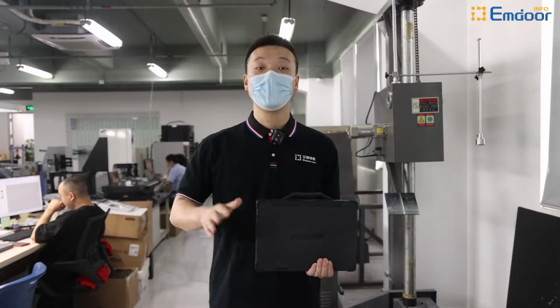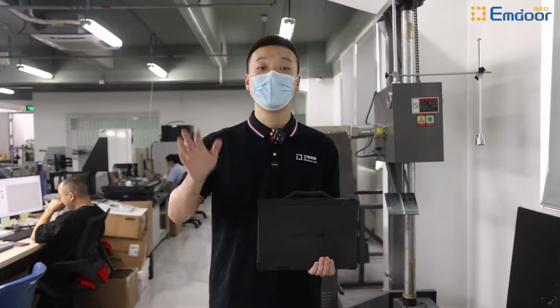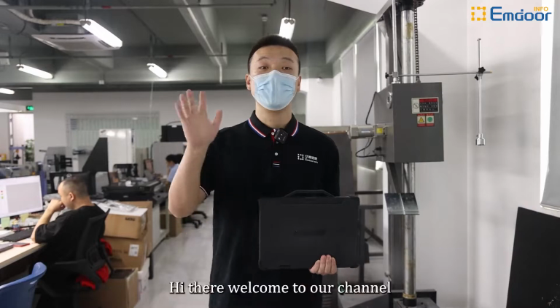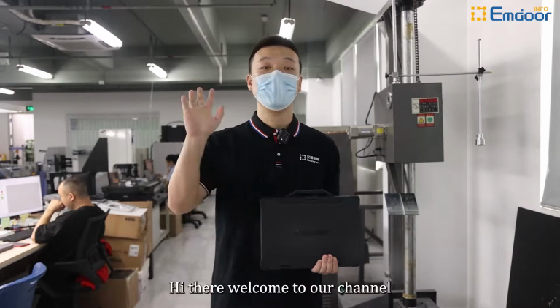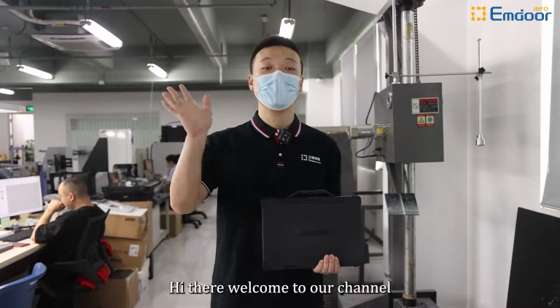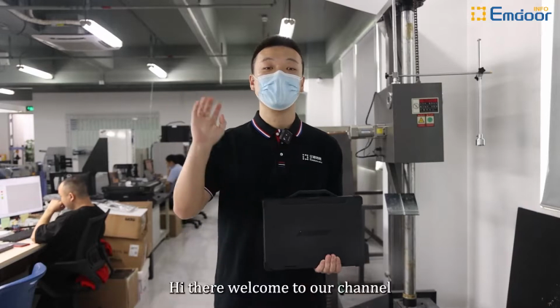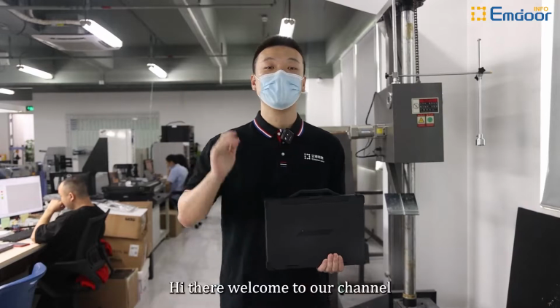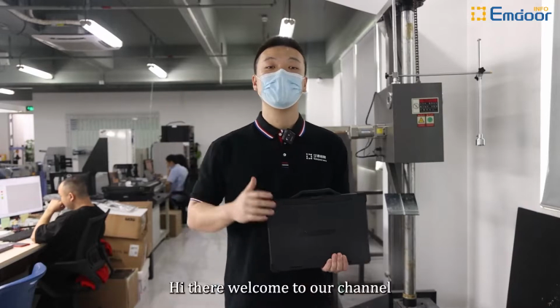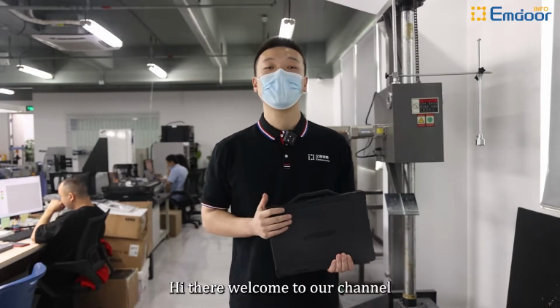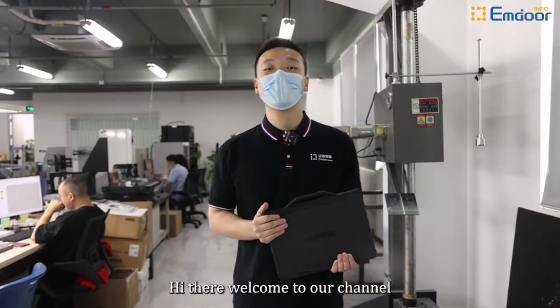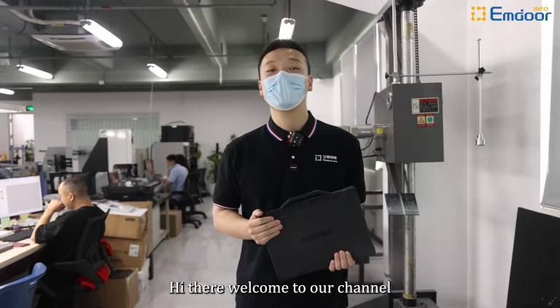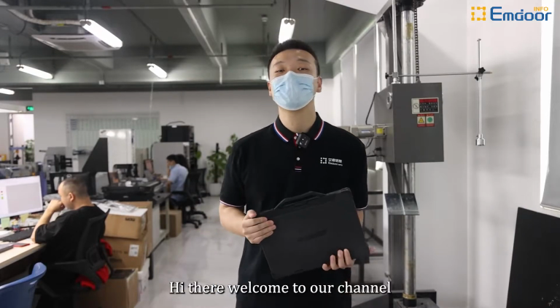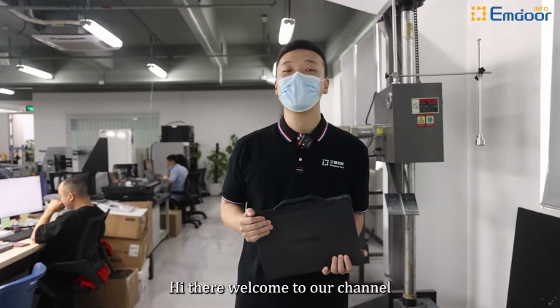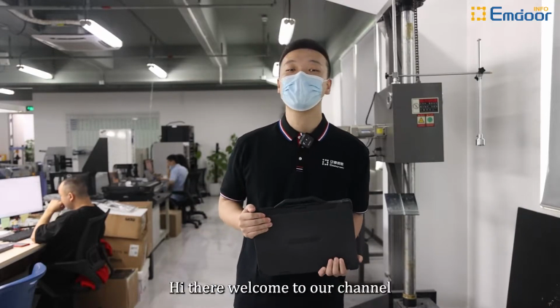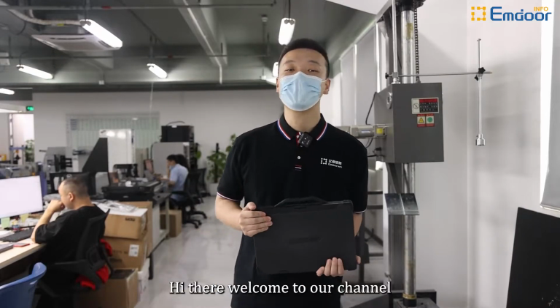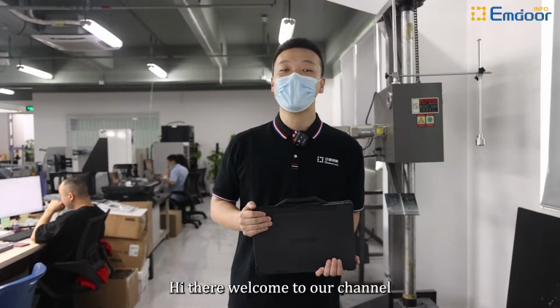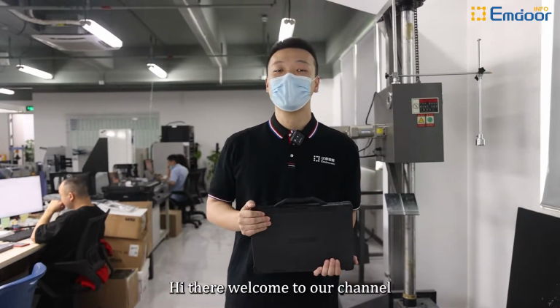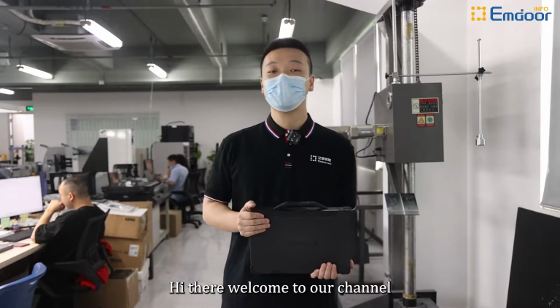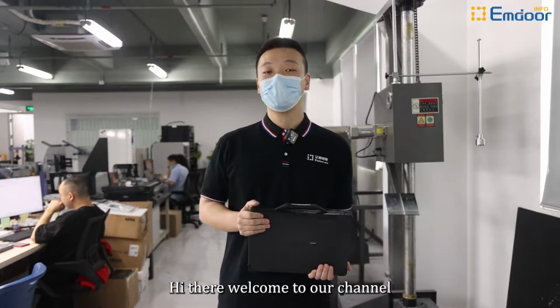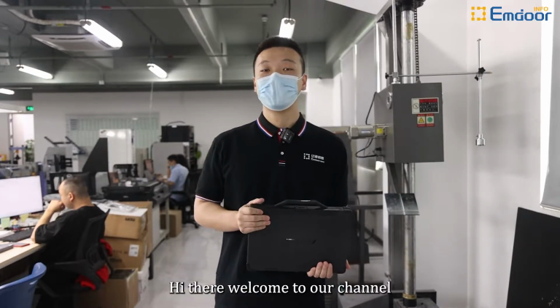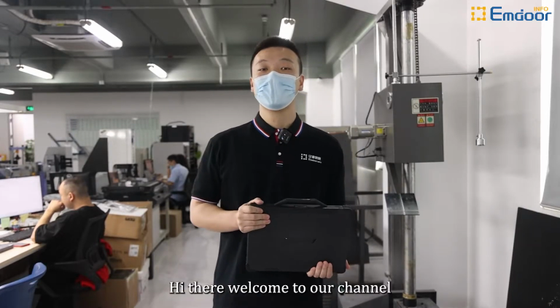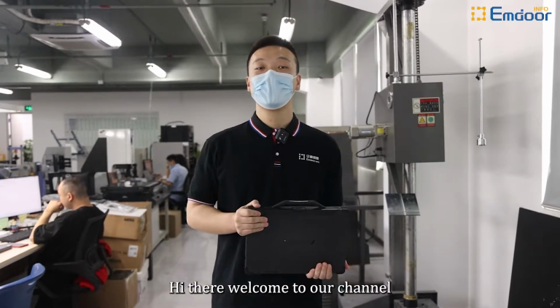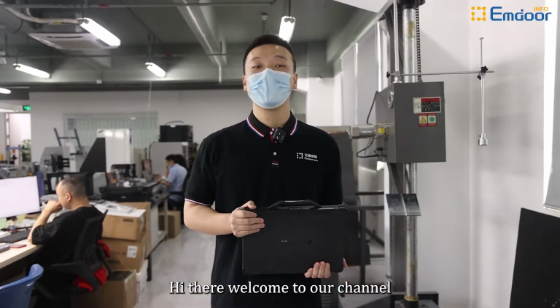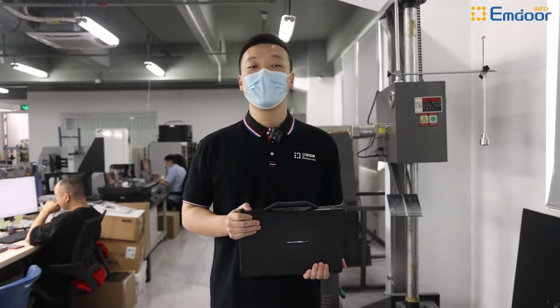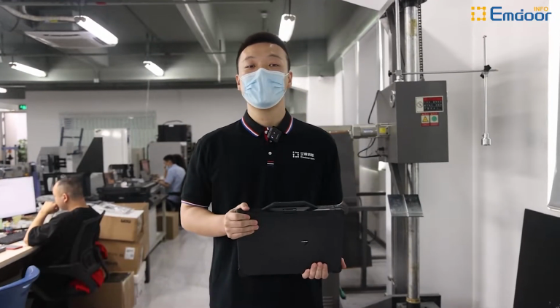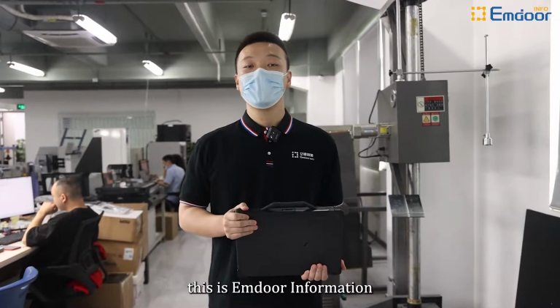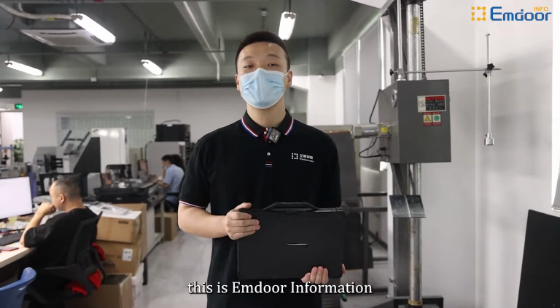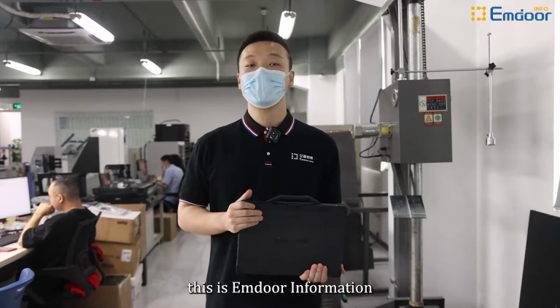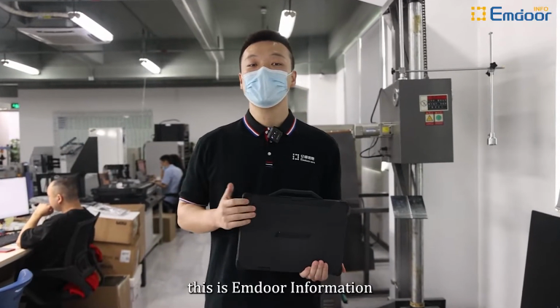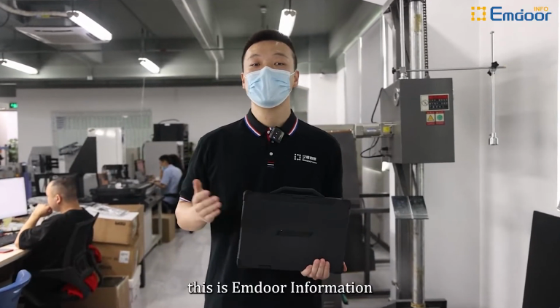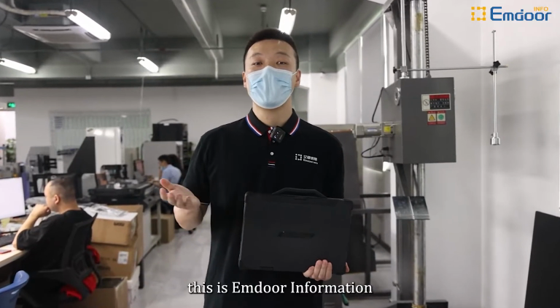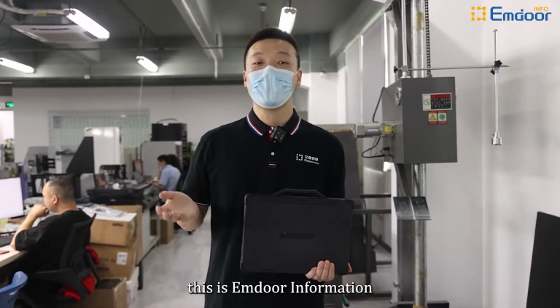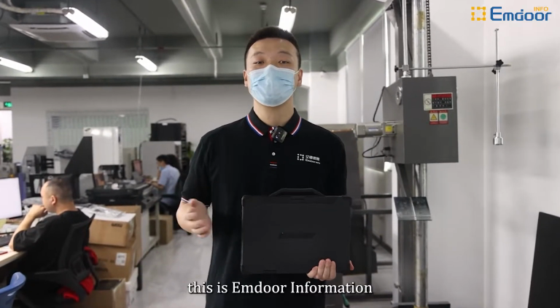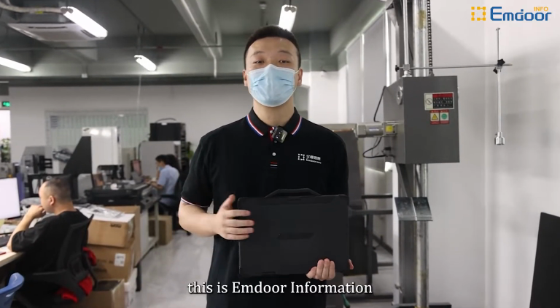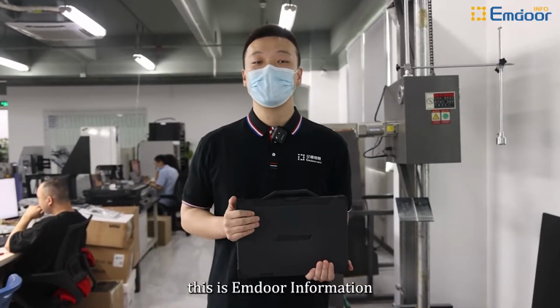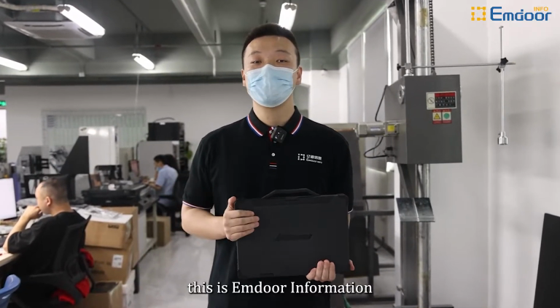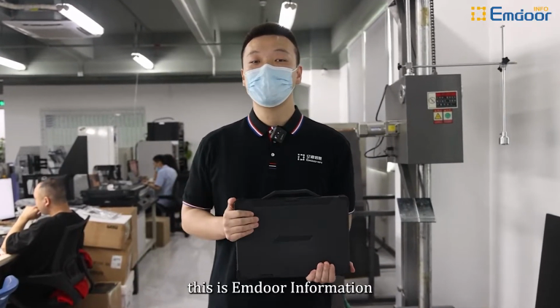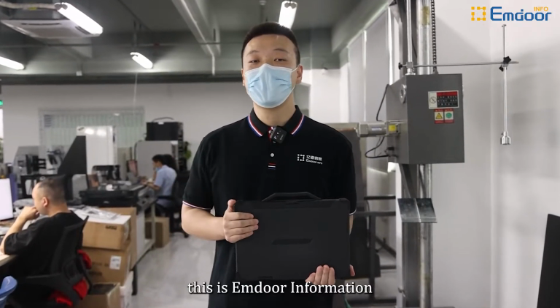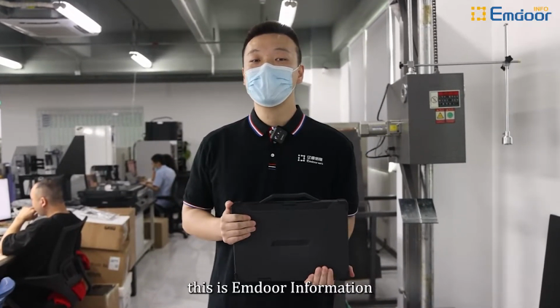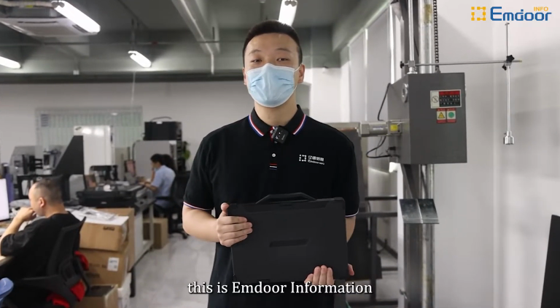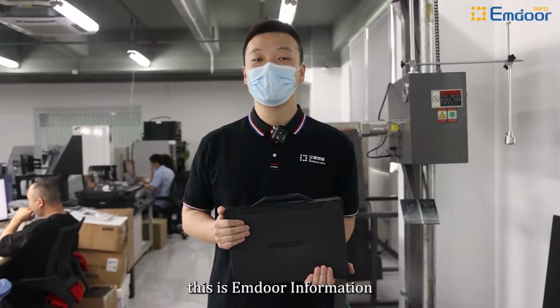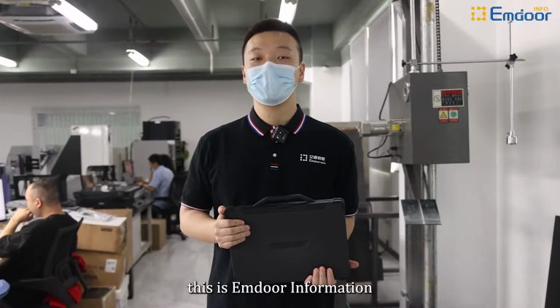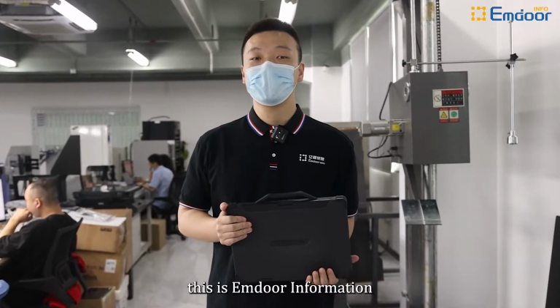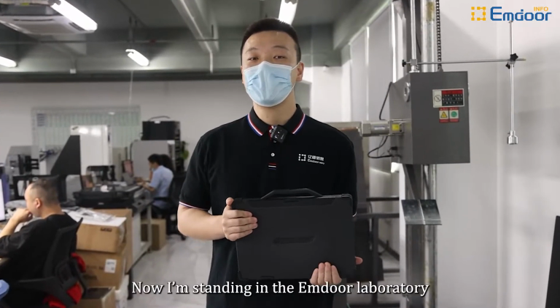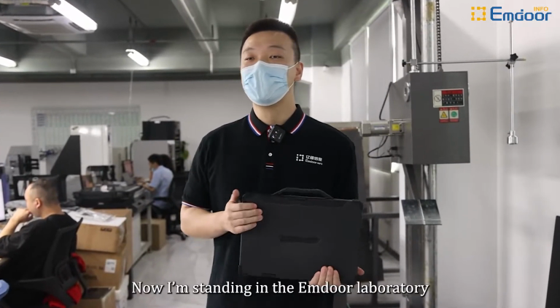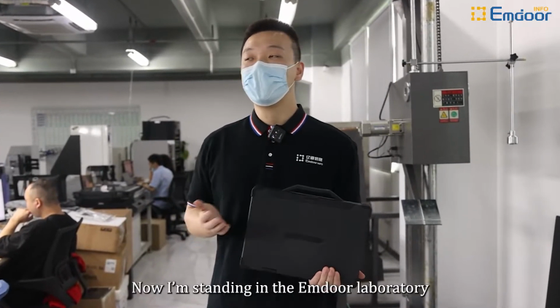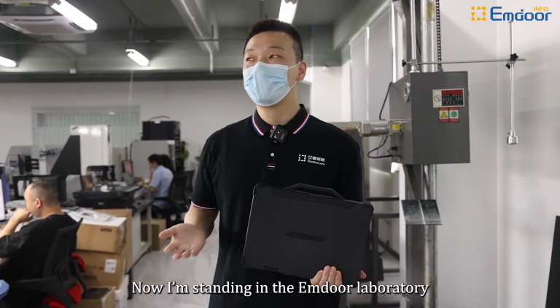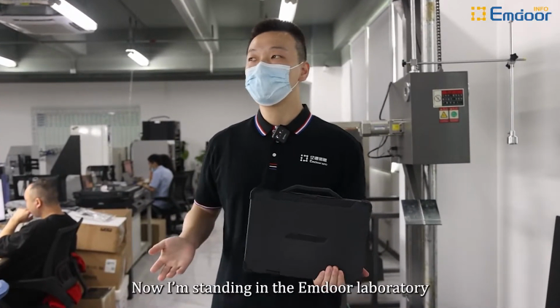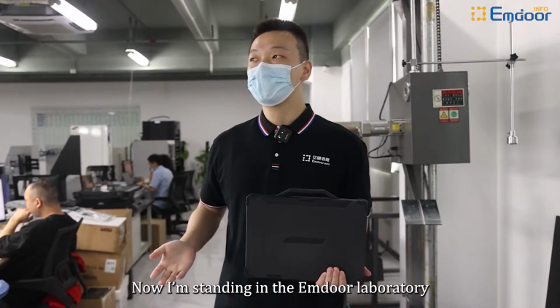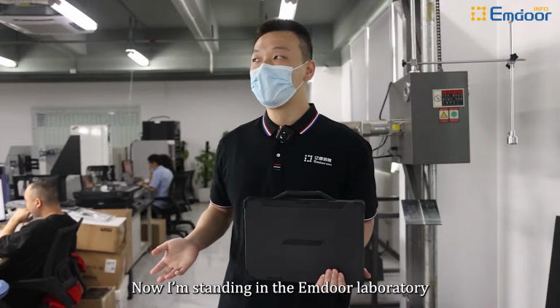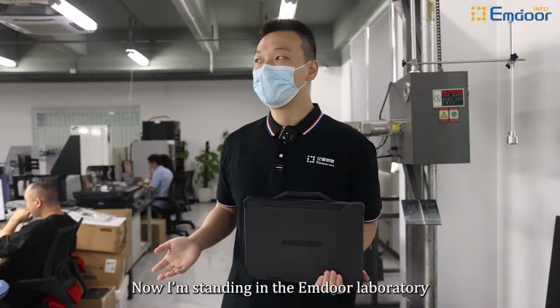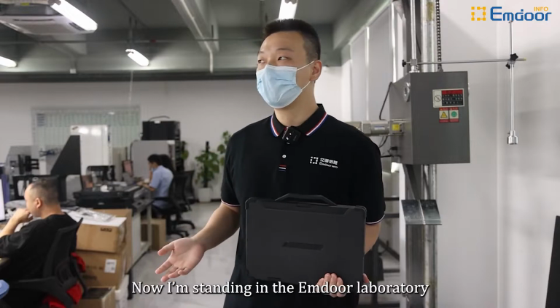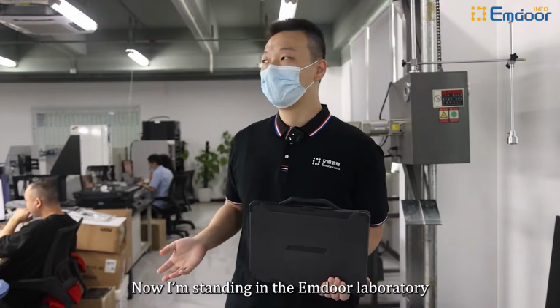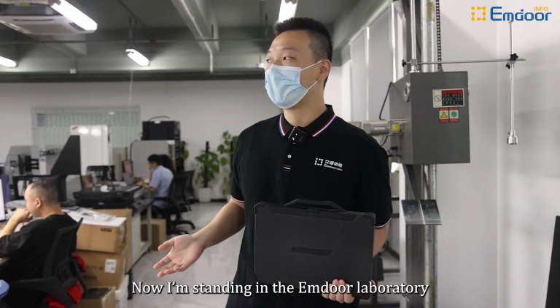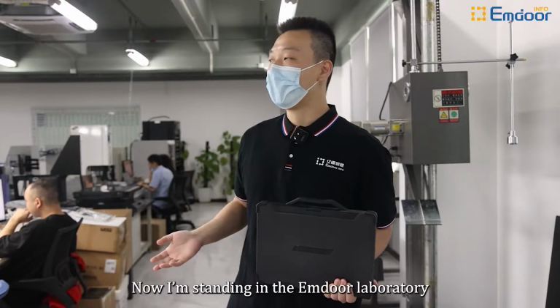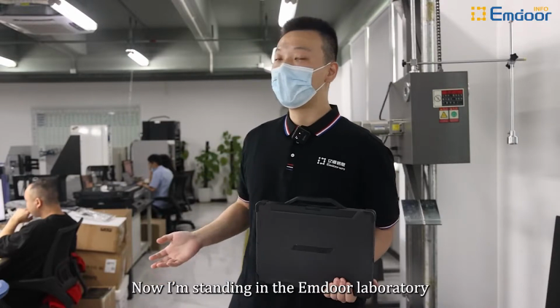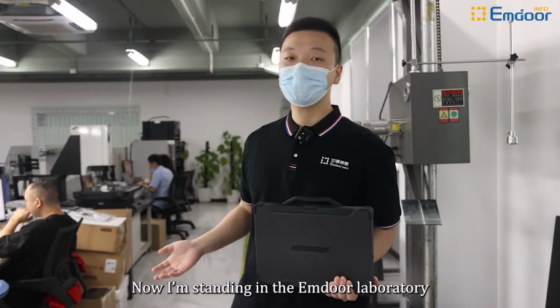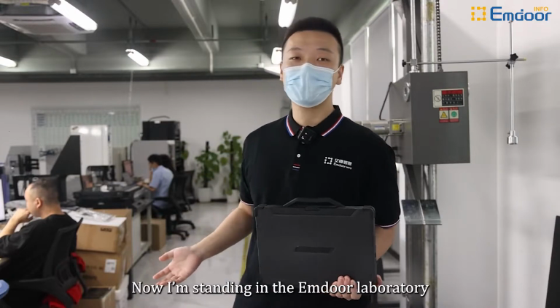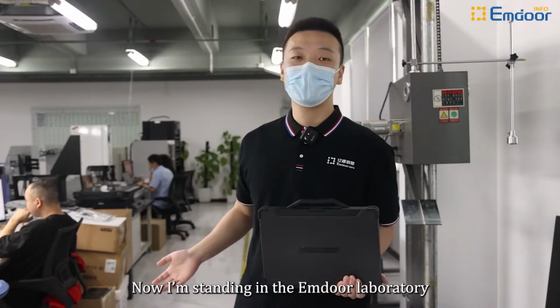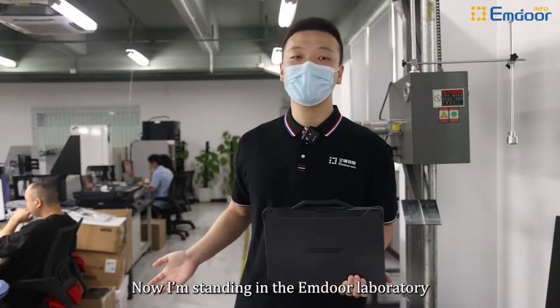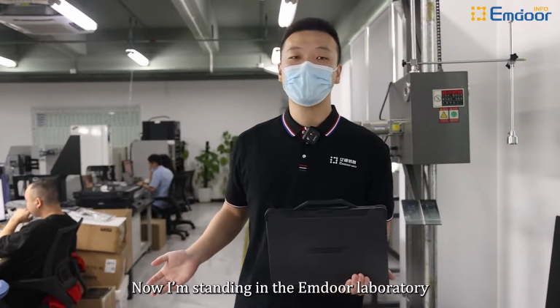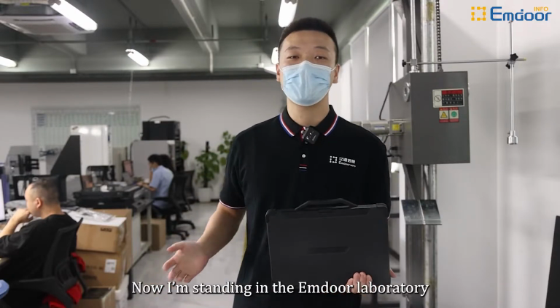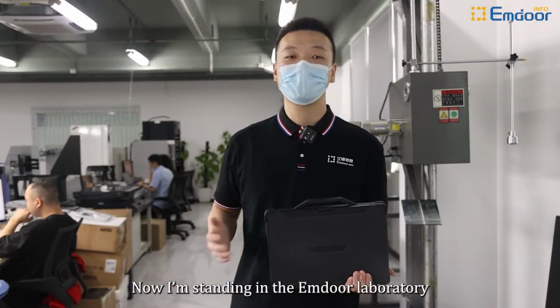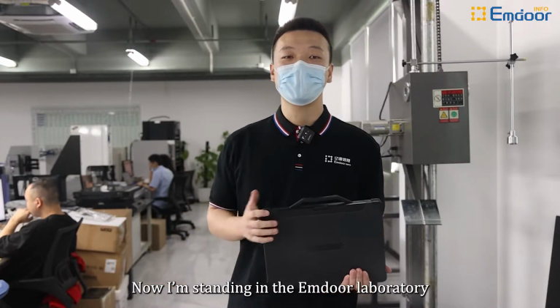Hi there, welcome to our channel. This is the Amdor Information. Now I am standing in the Amdor laboratory.